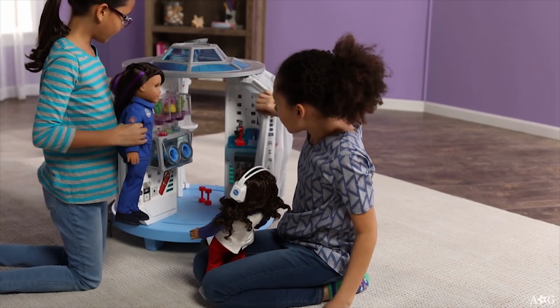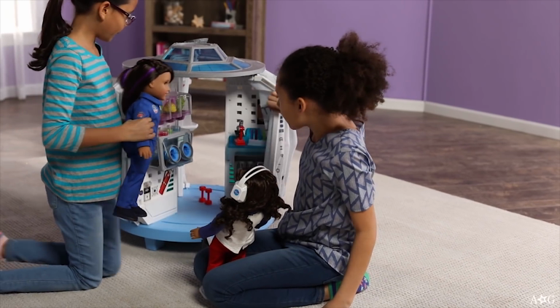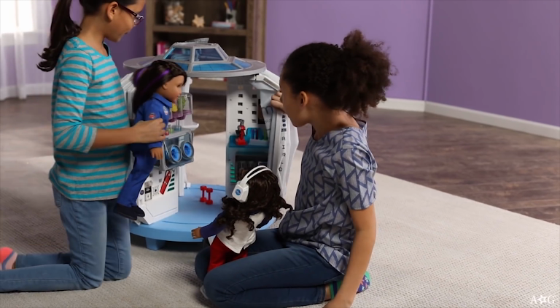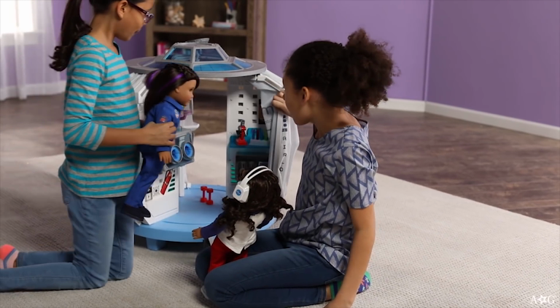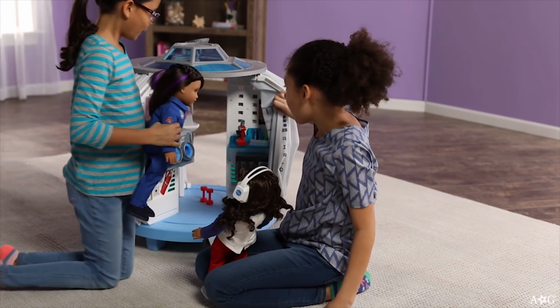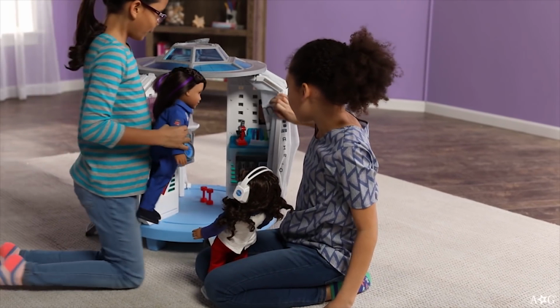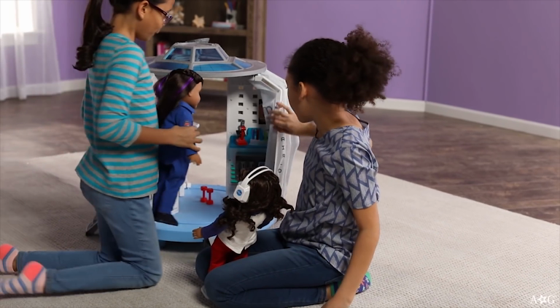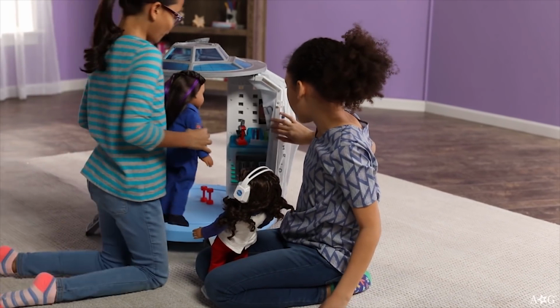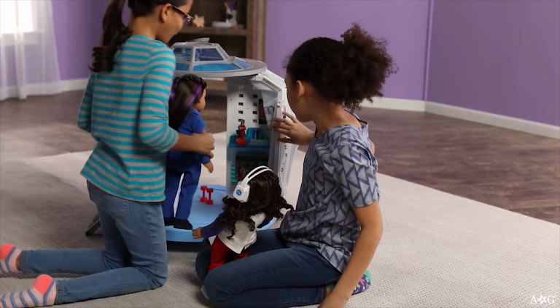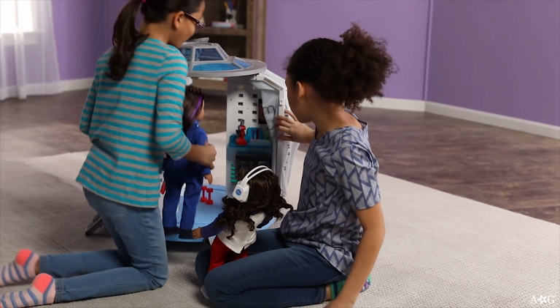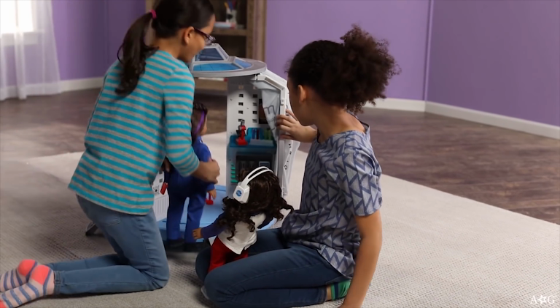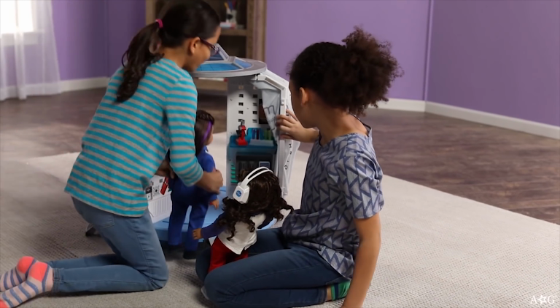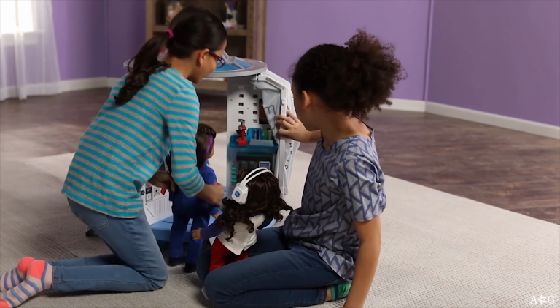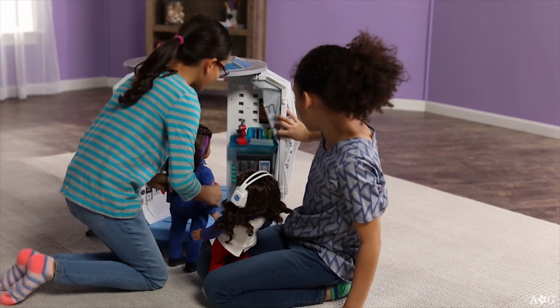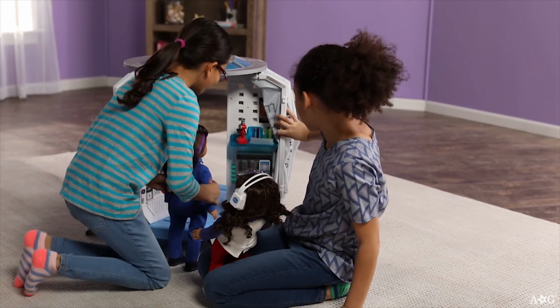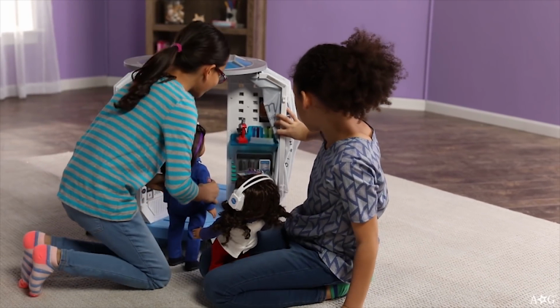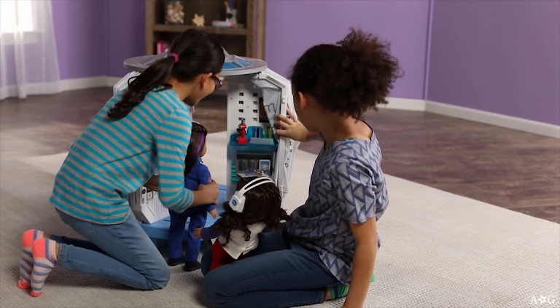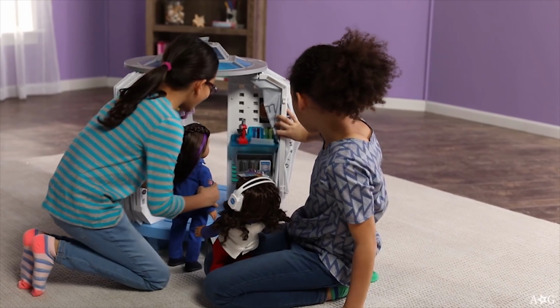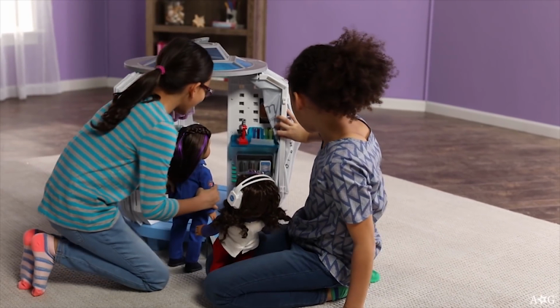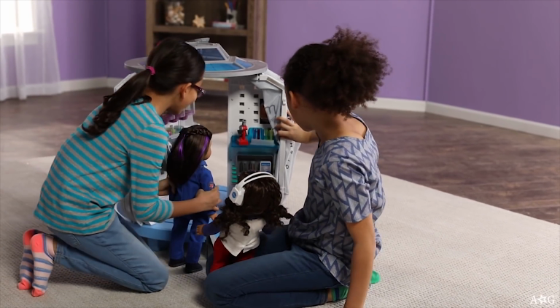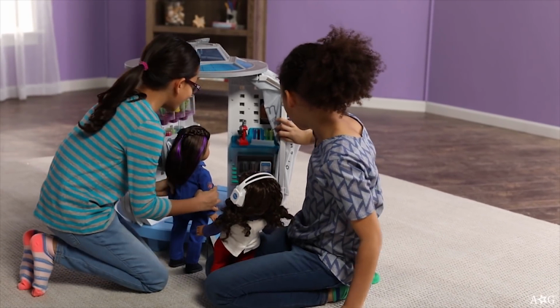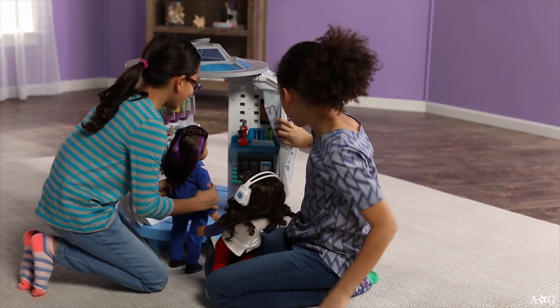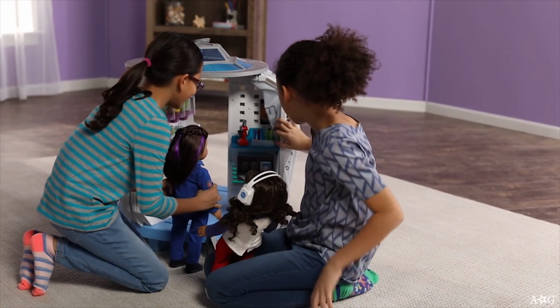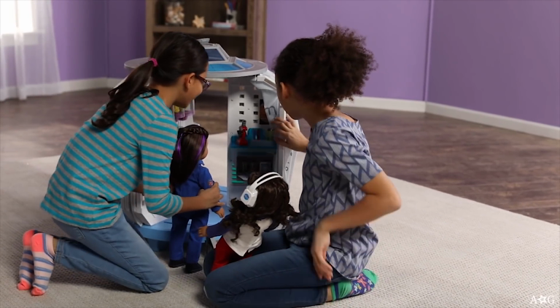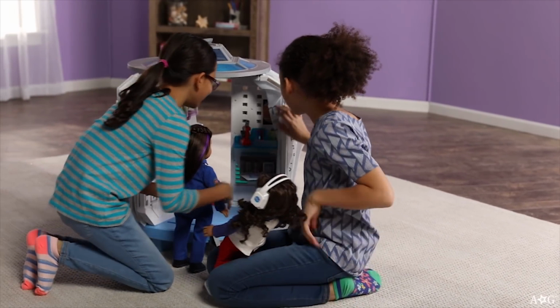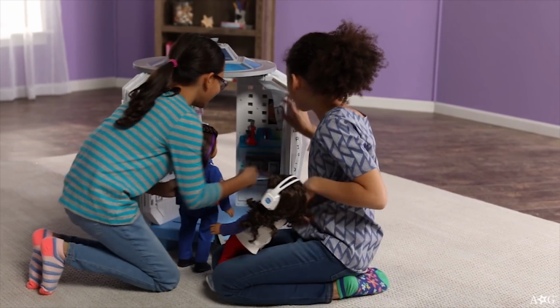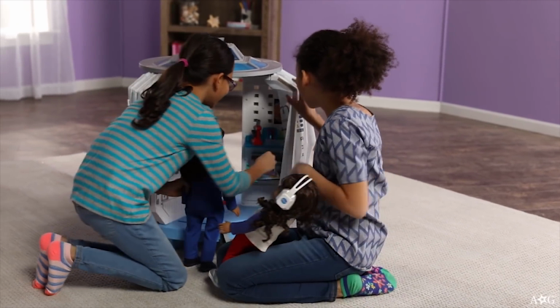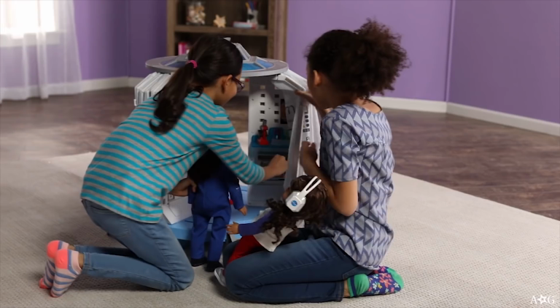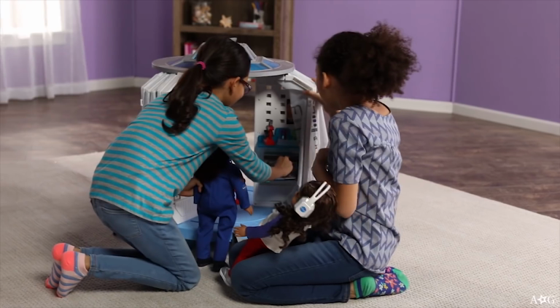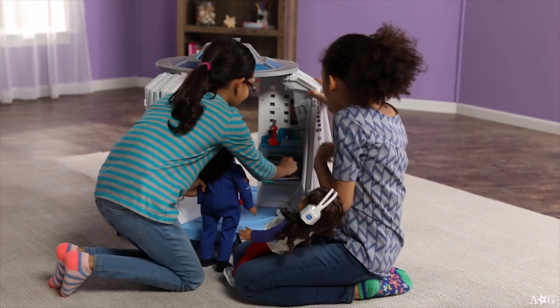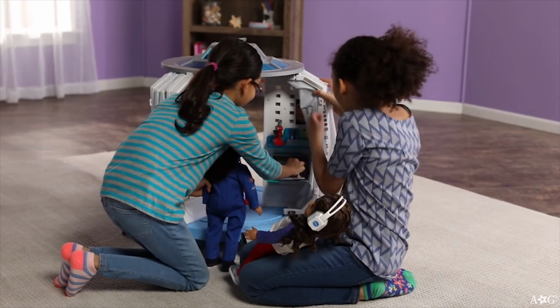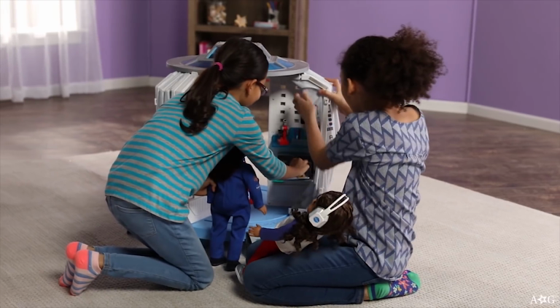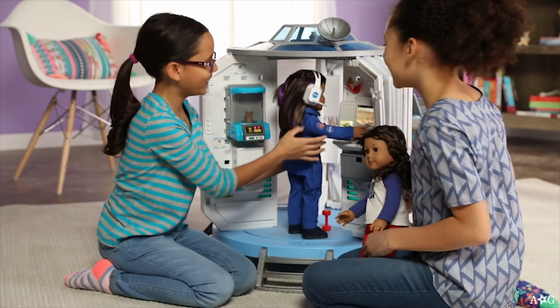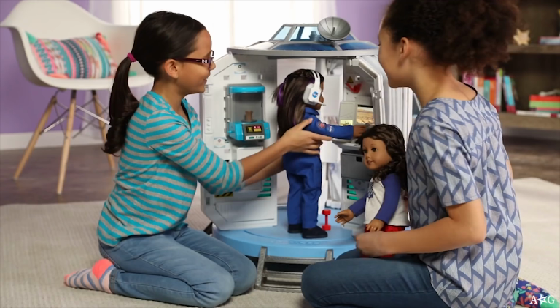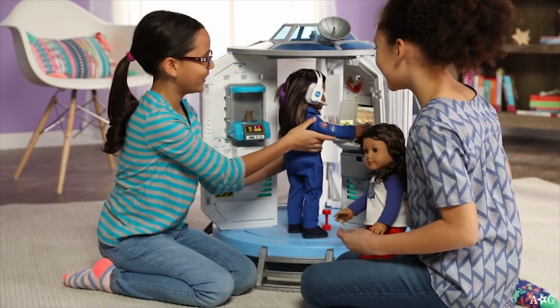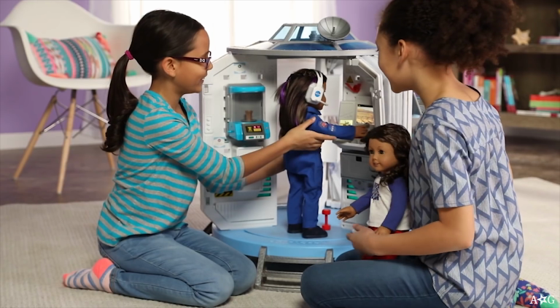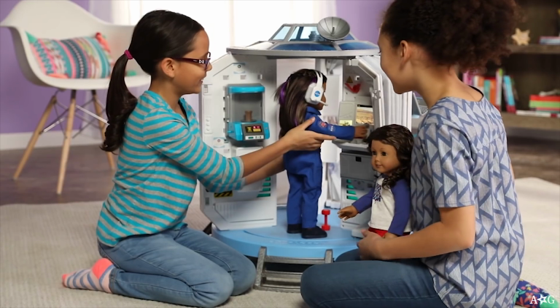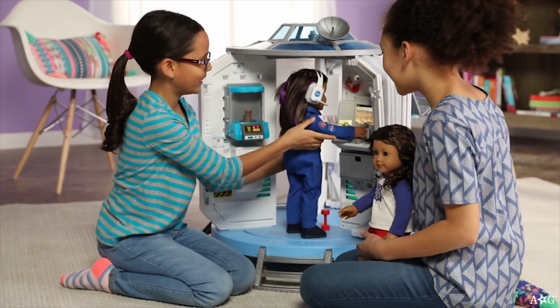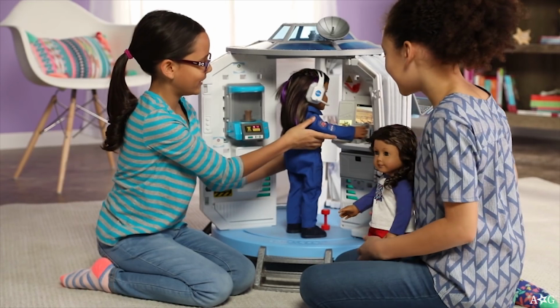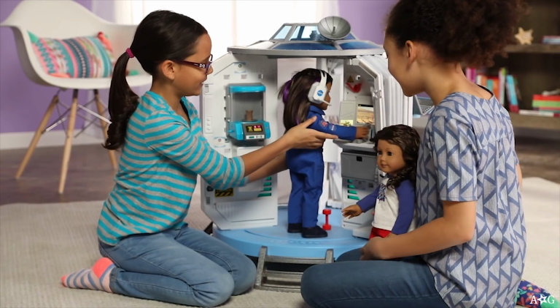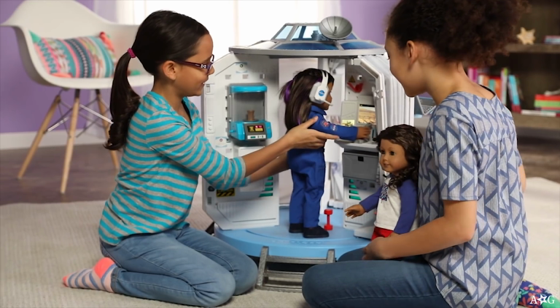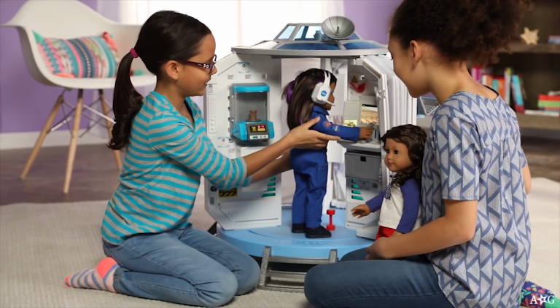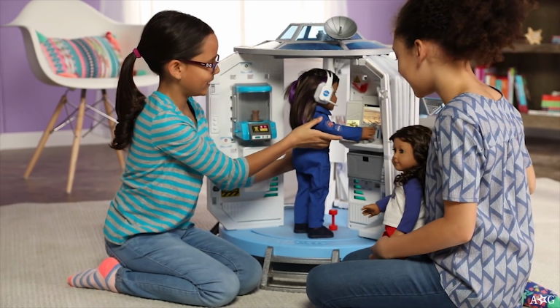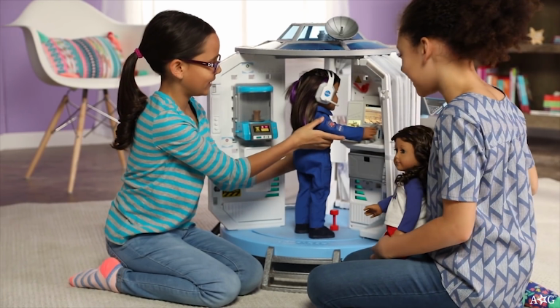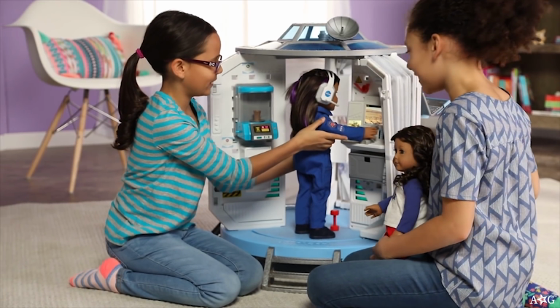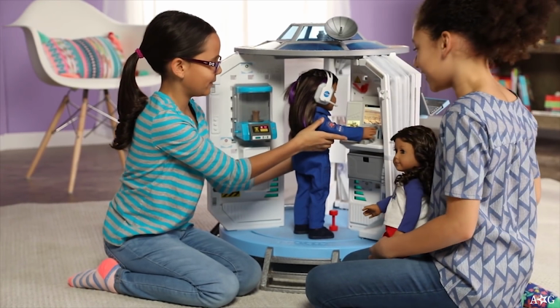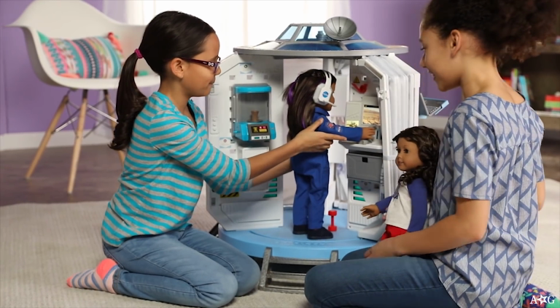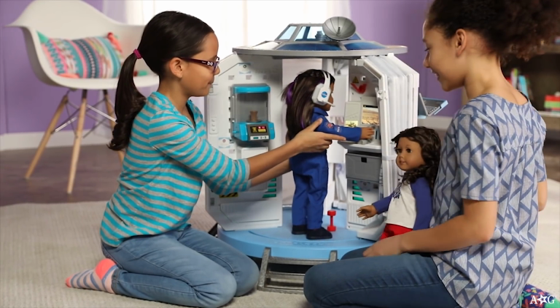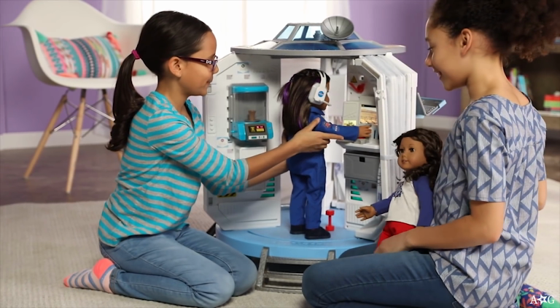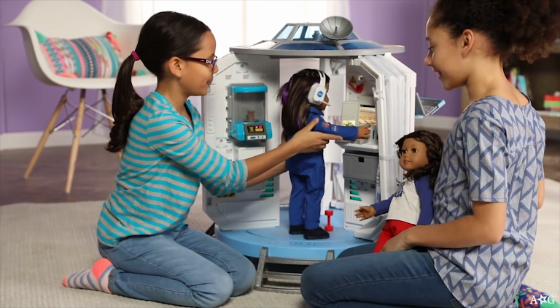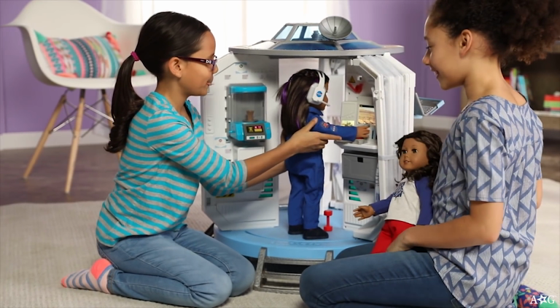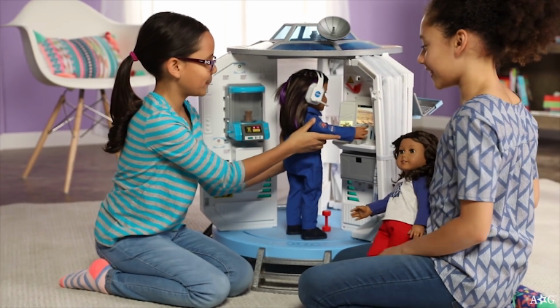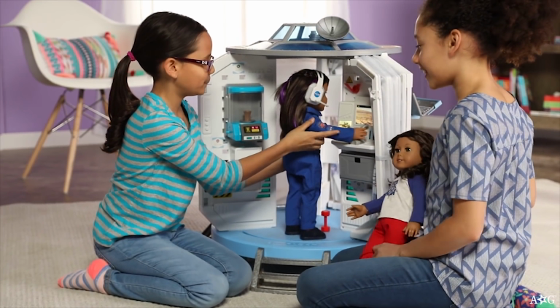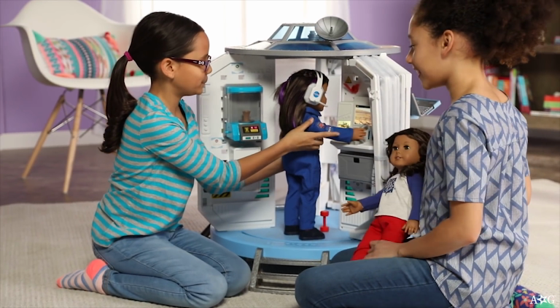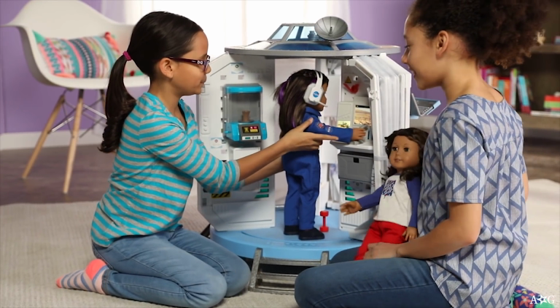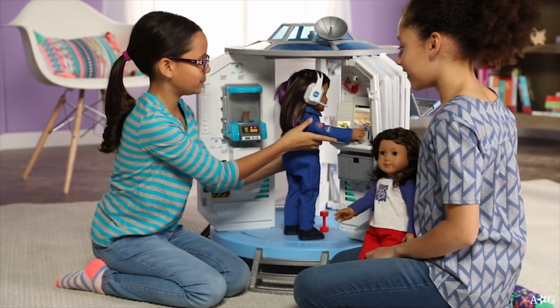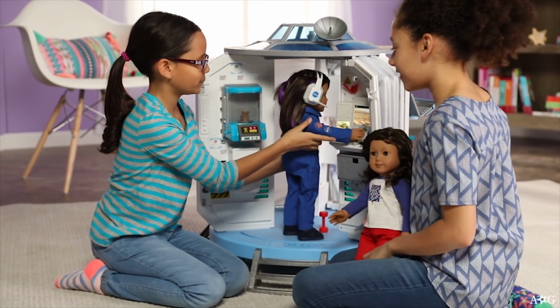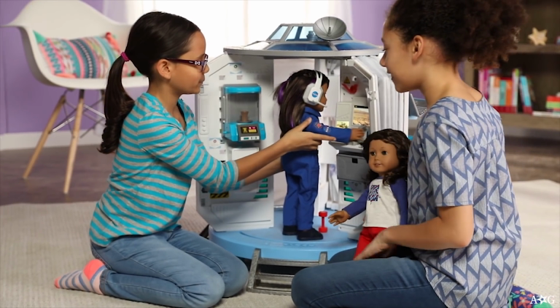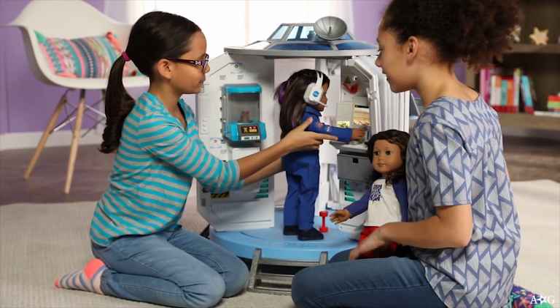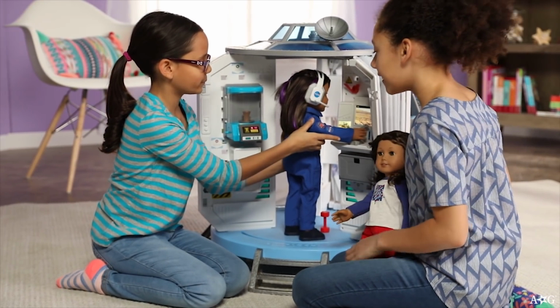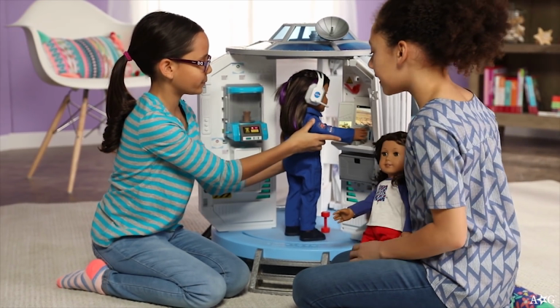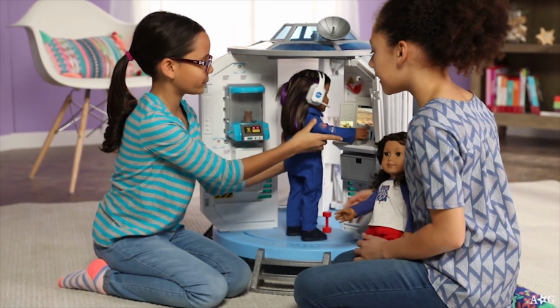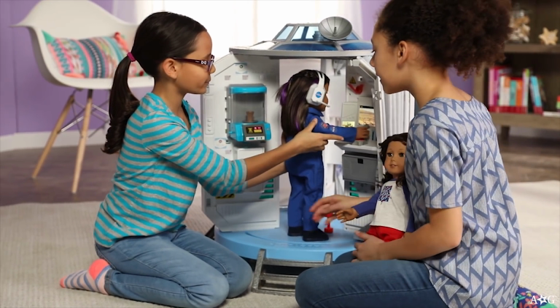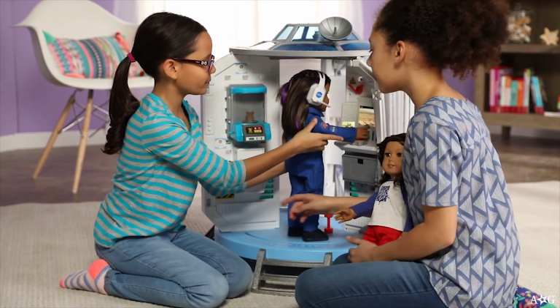The habitat is divided into three sections, which allows for multiple dolls. It includes over 50 interchangeable accessories.